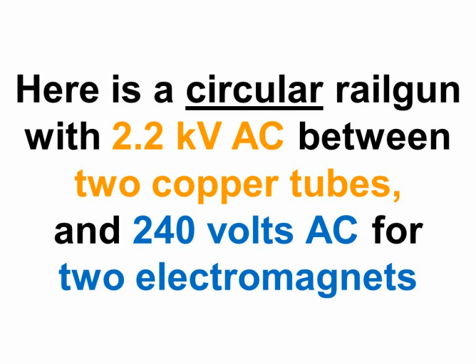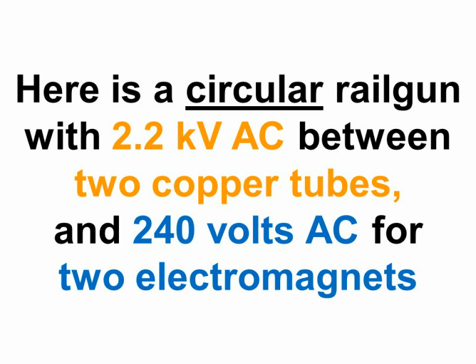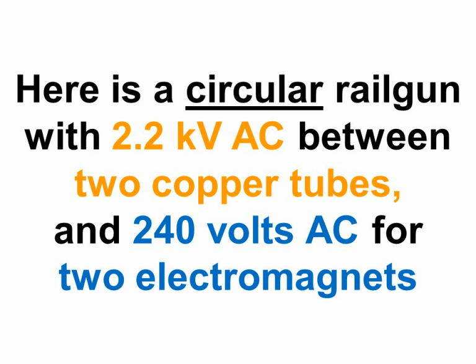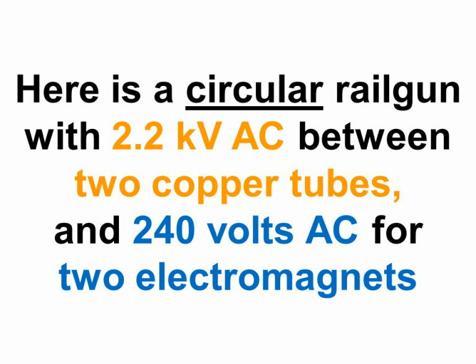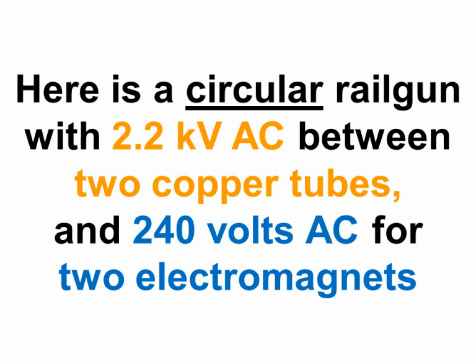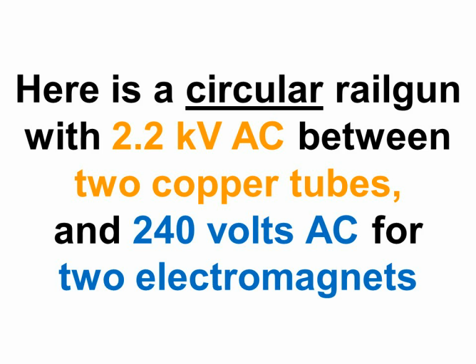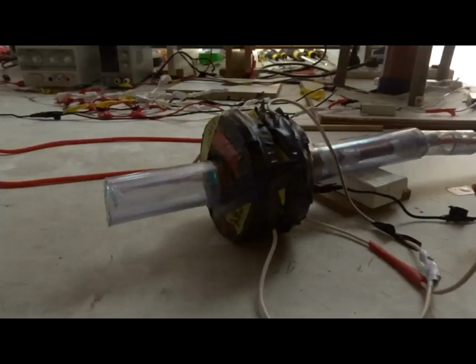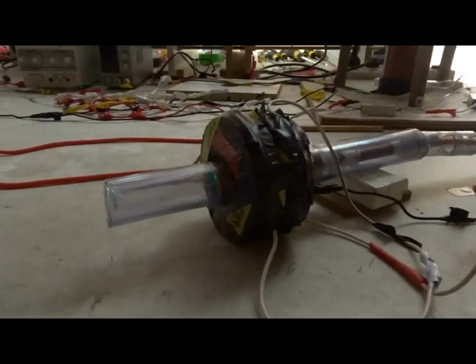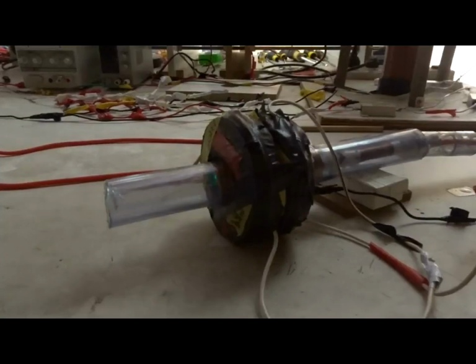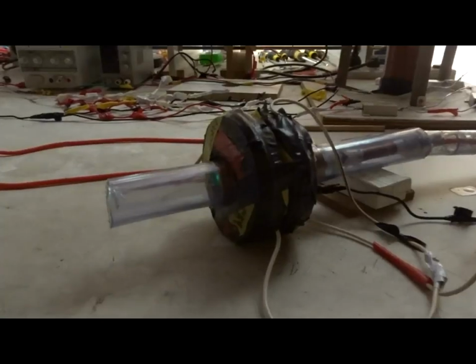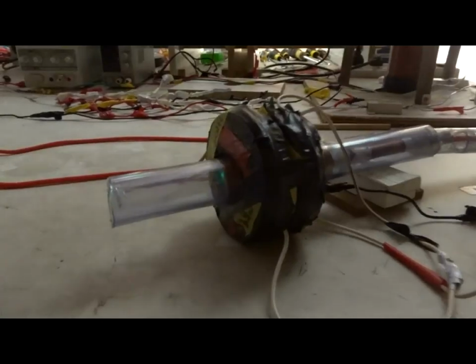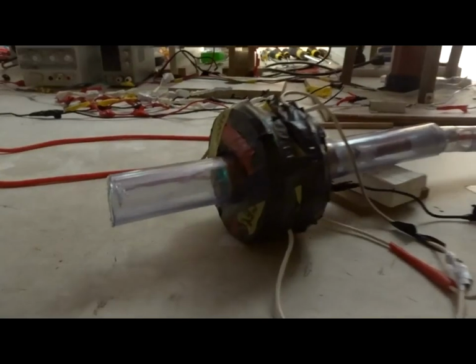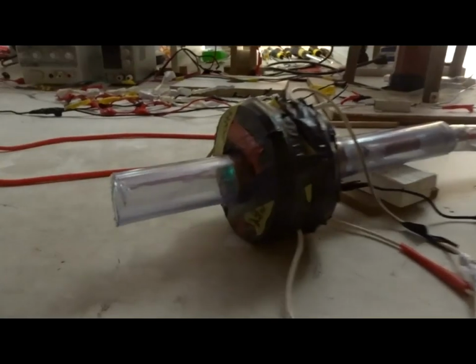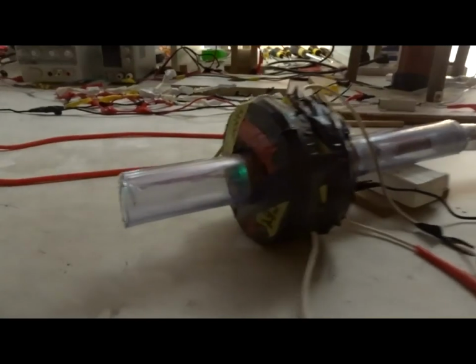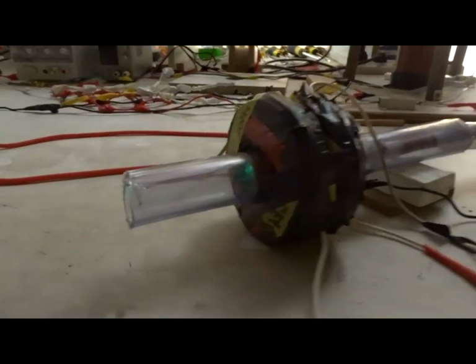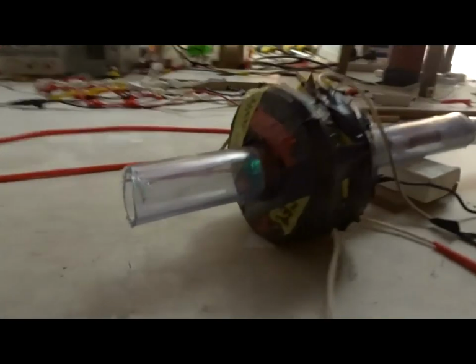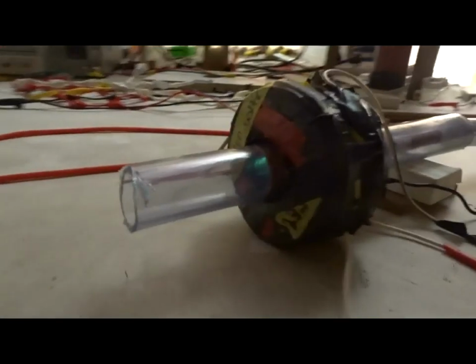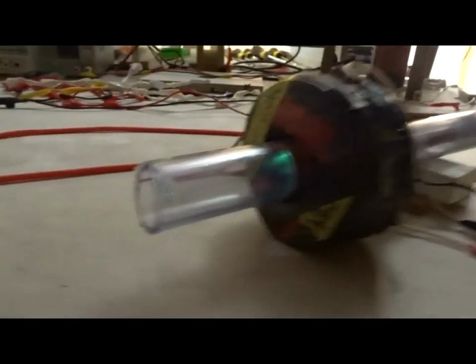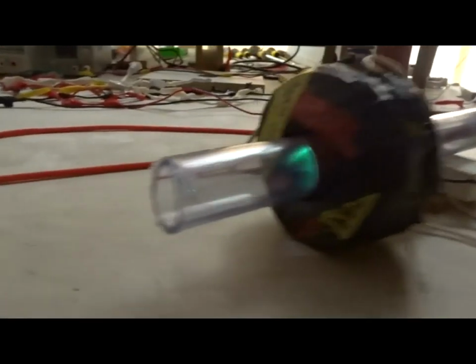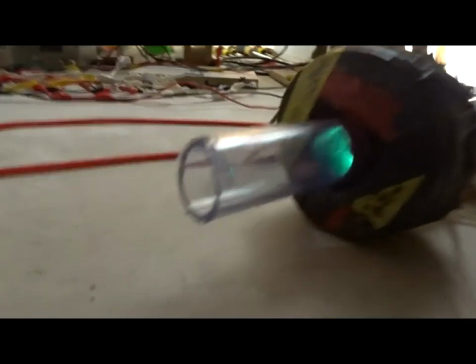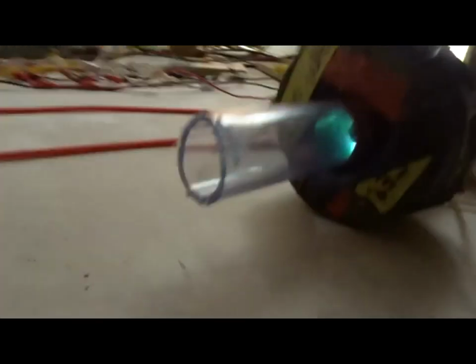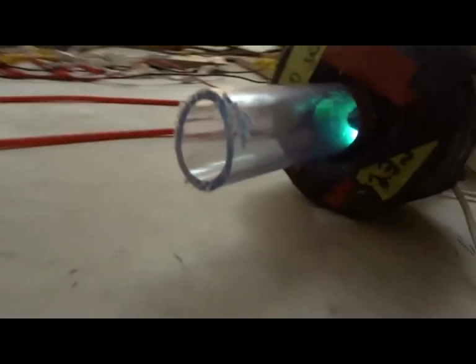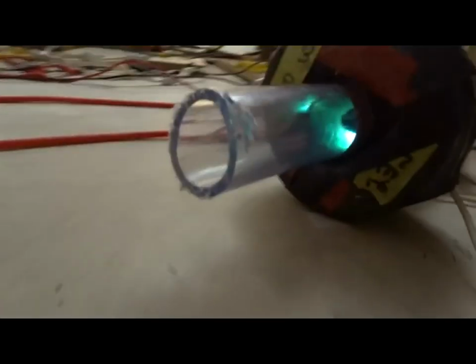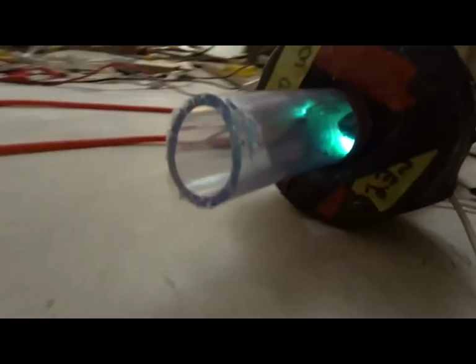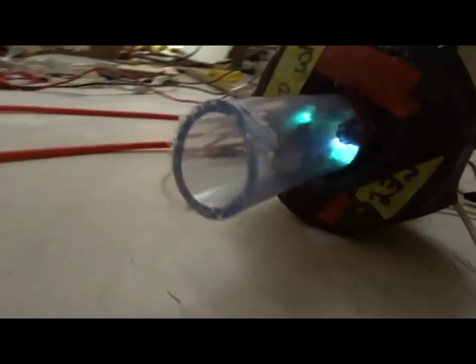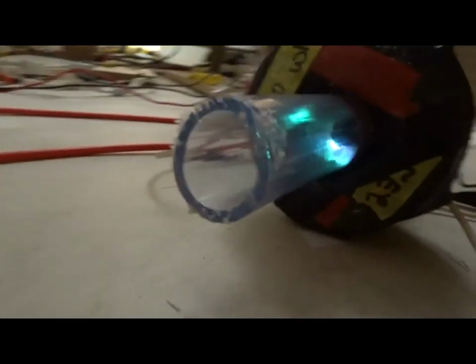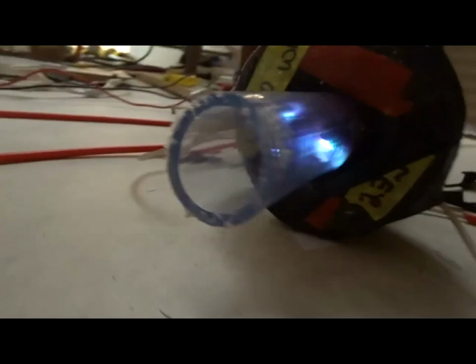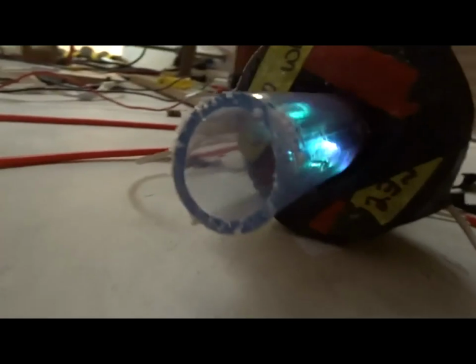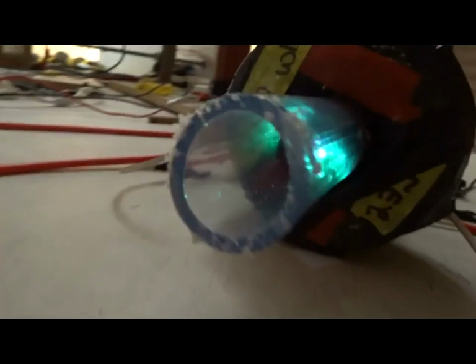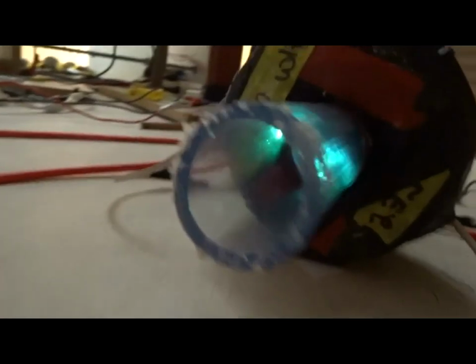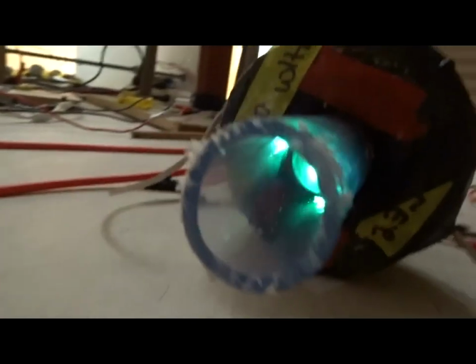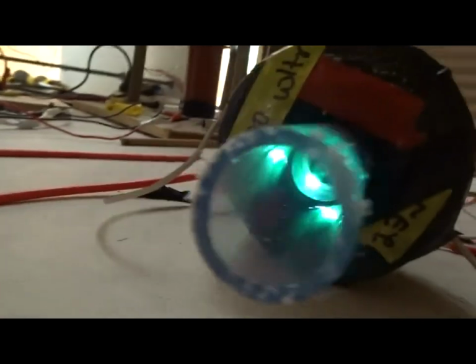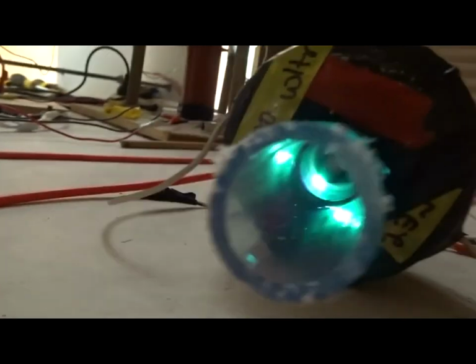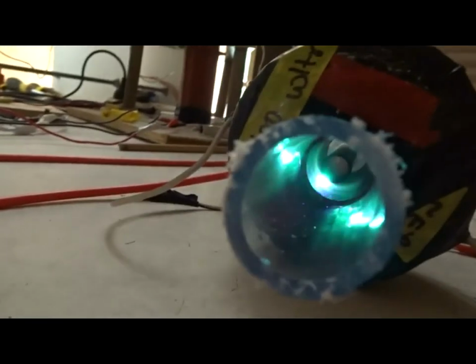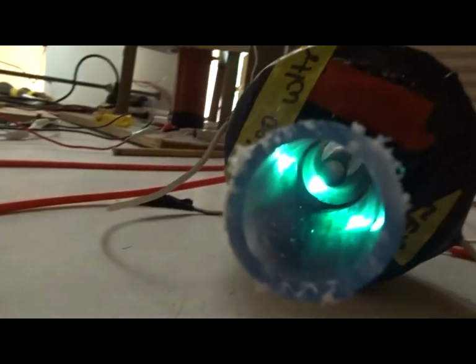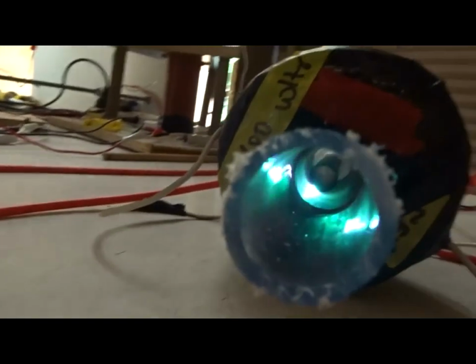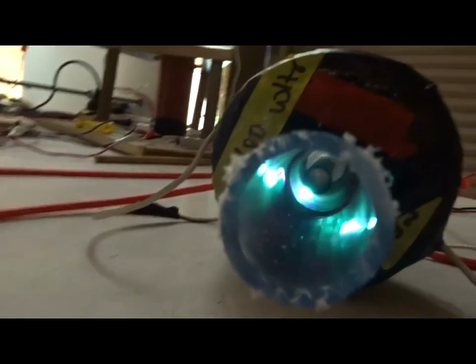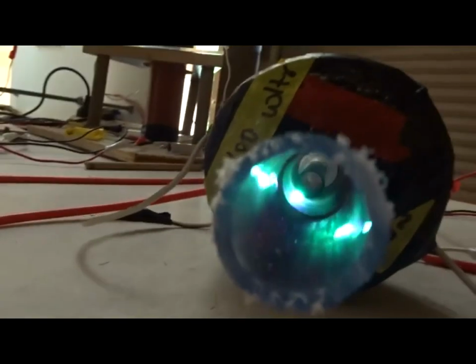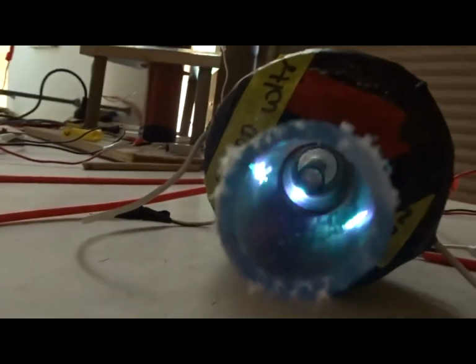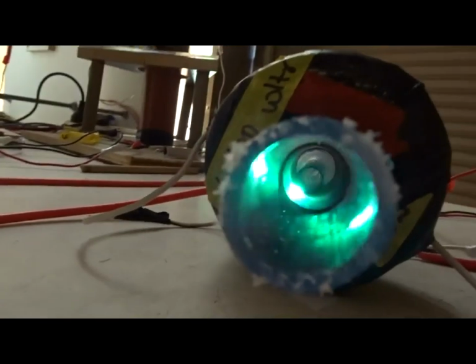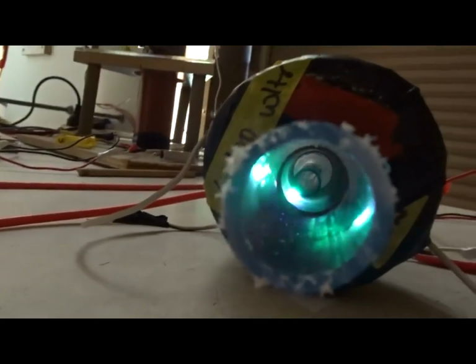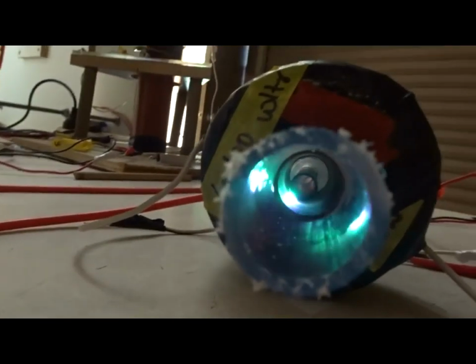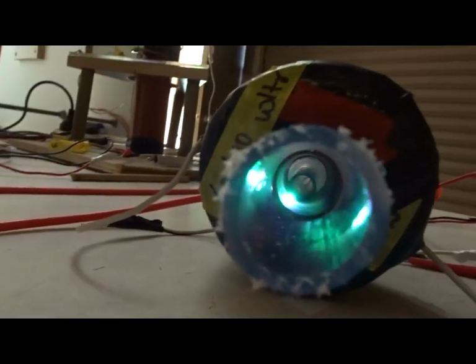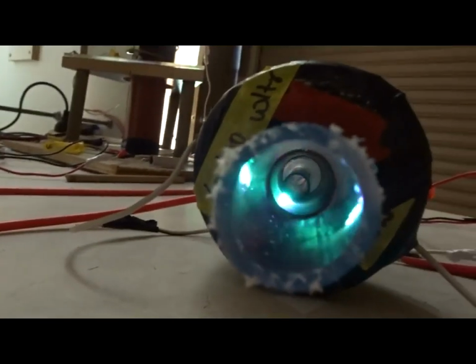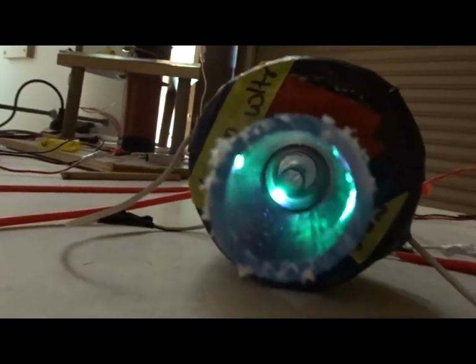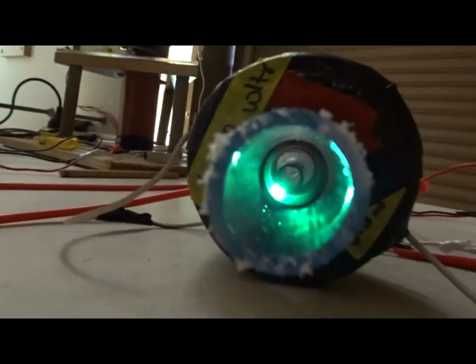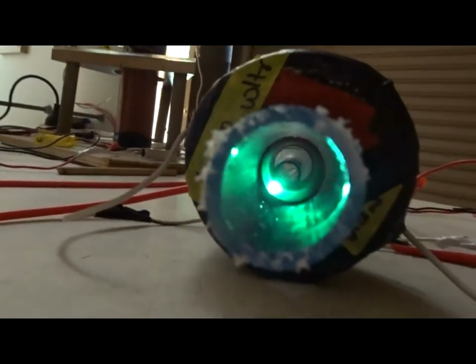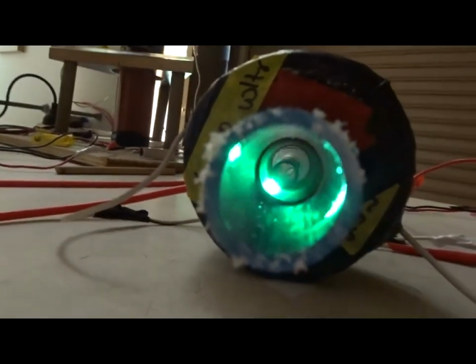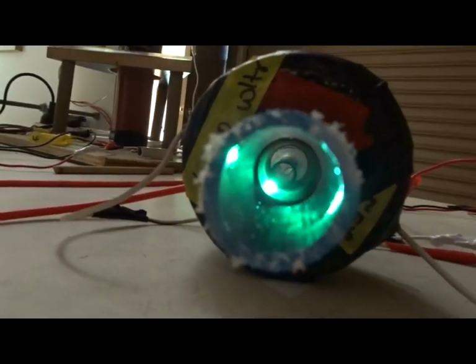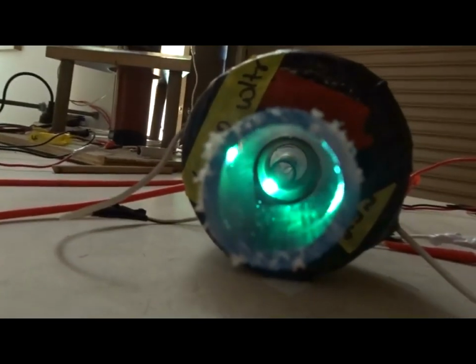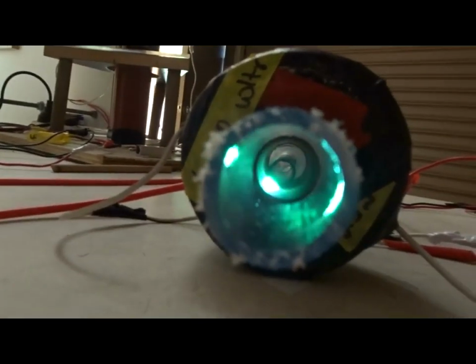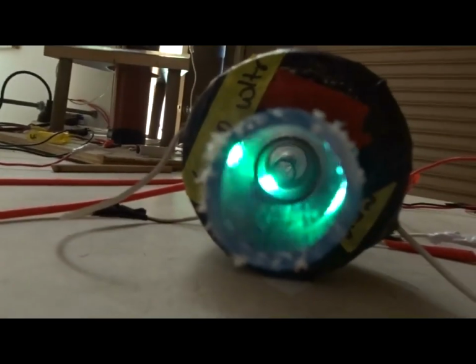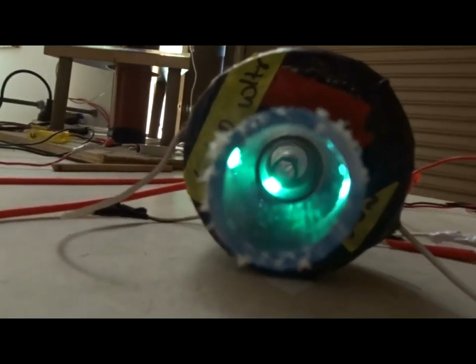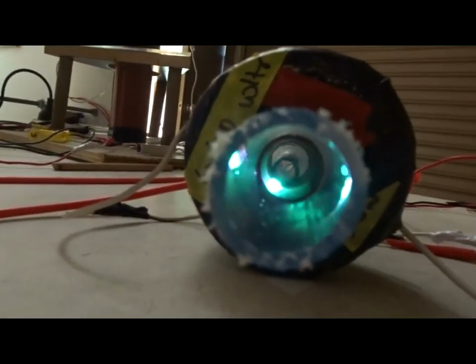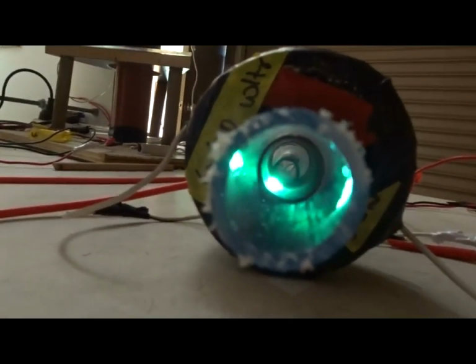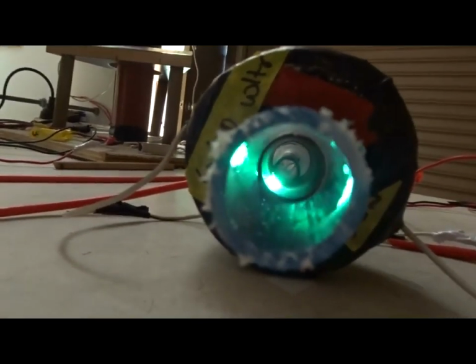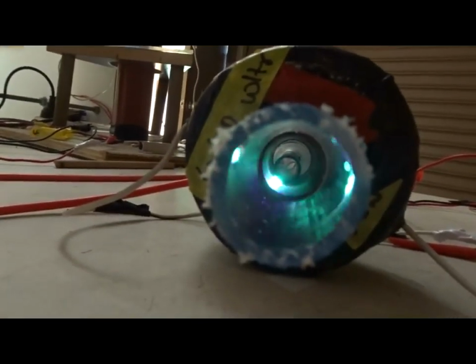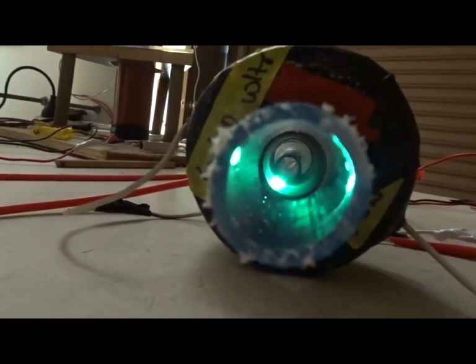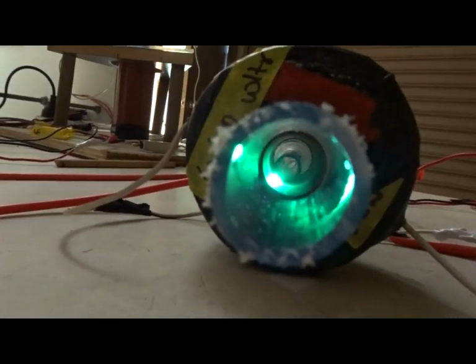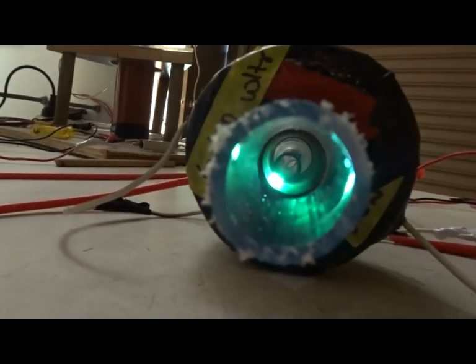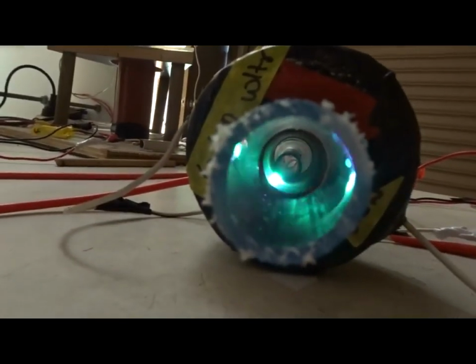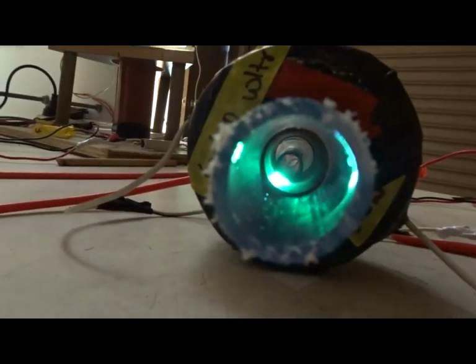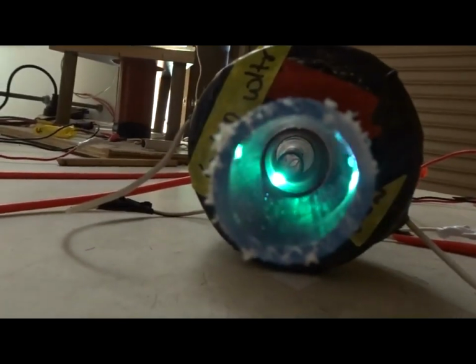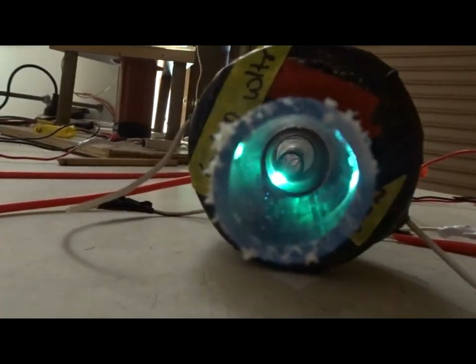5.4 kV AC, no magnetism — turn the electromagnets to 240 volts.